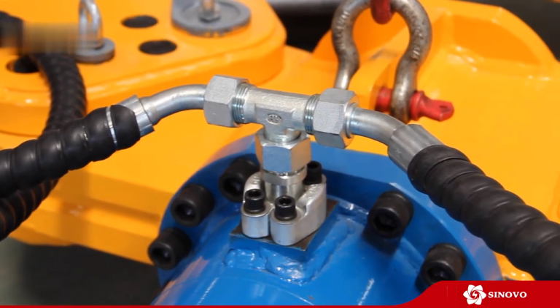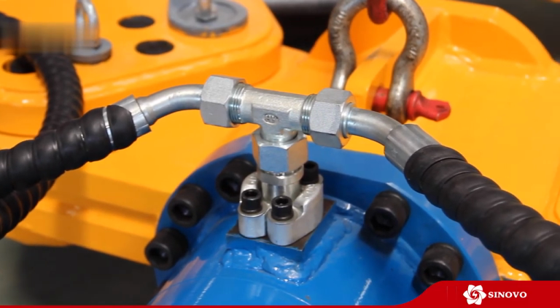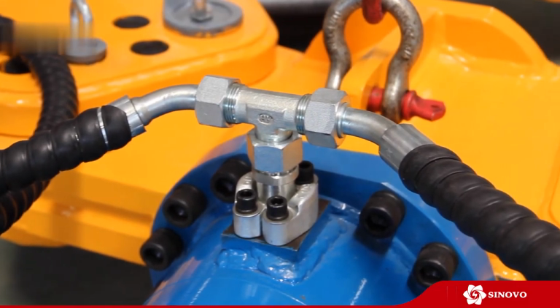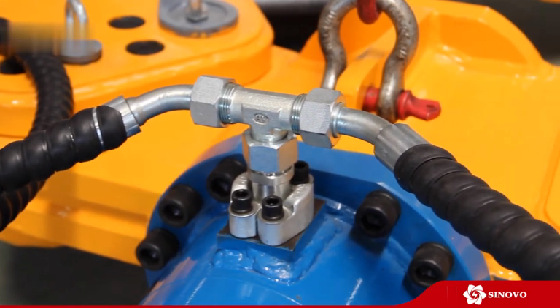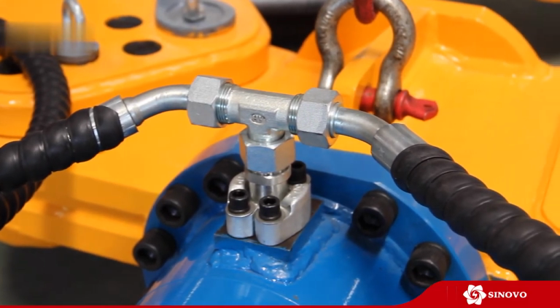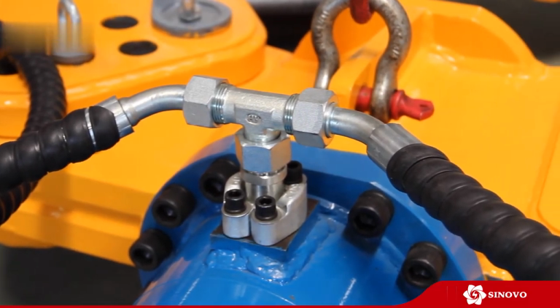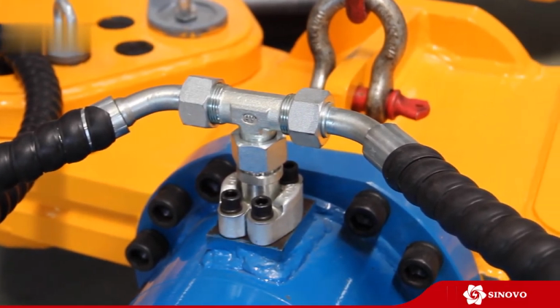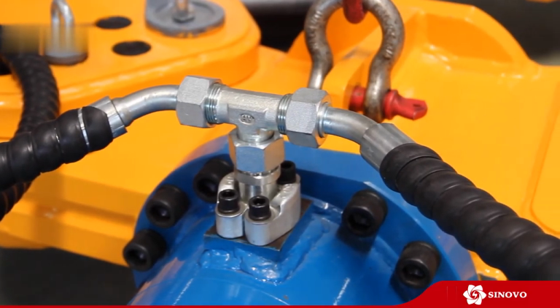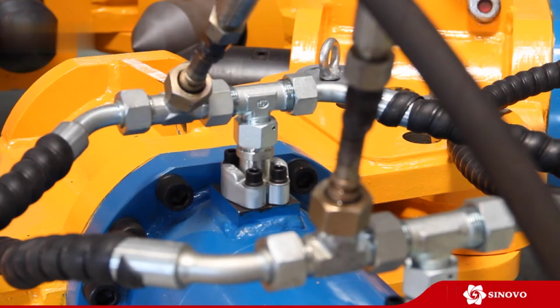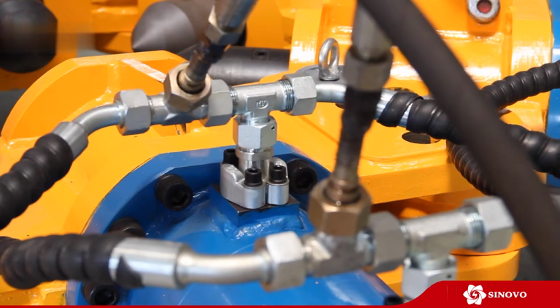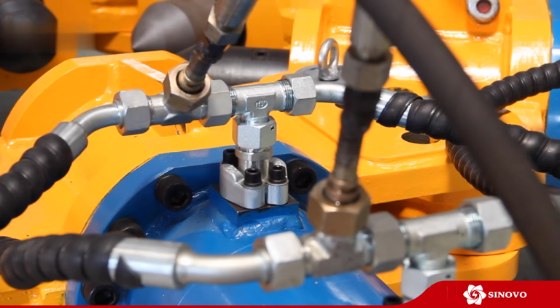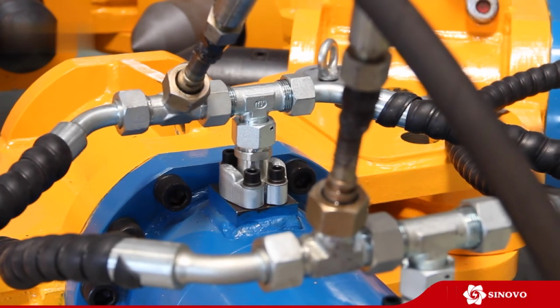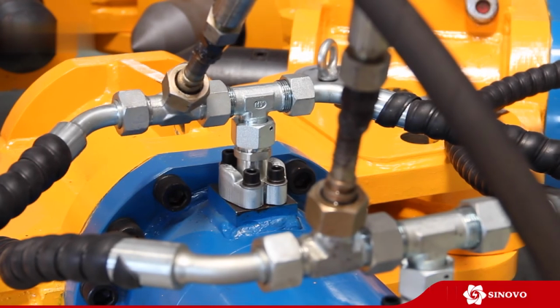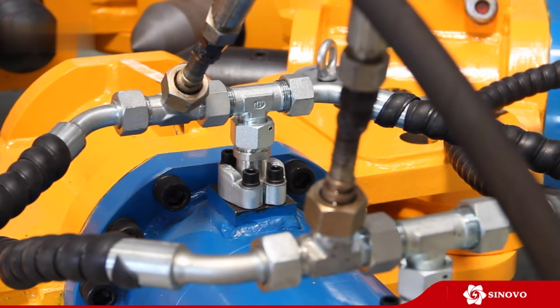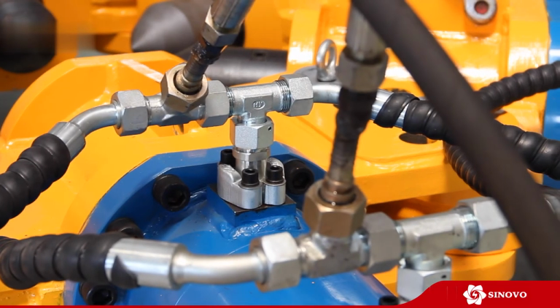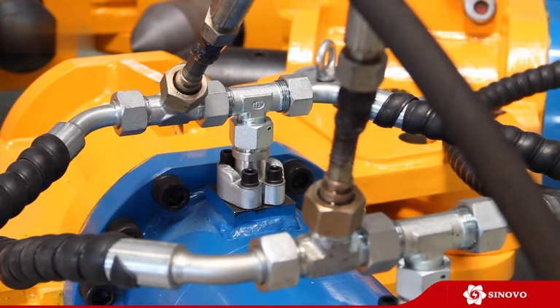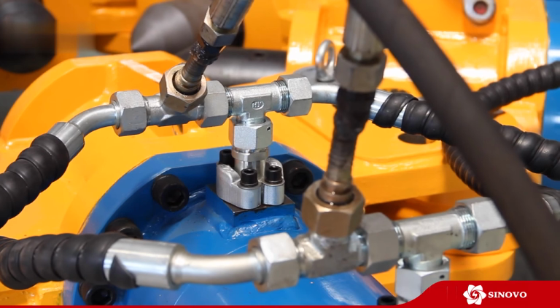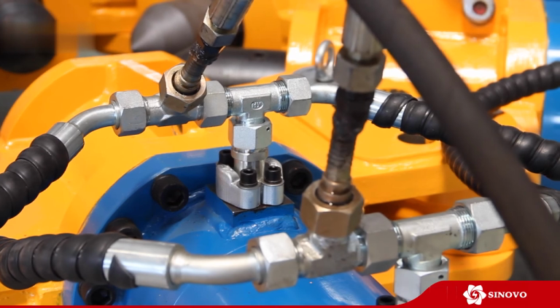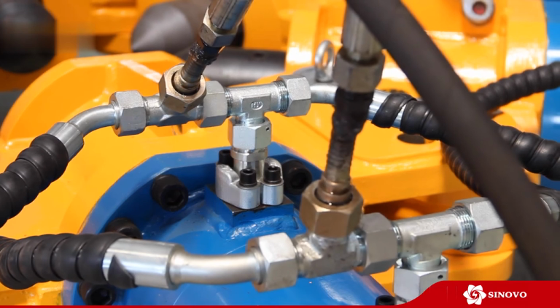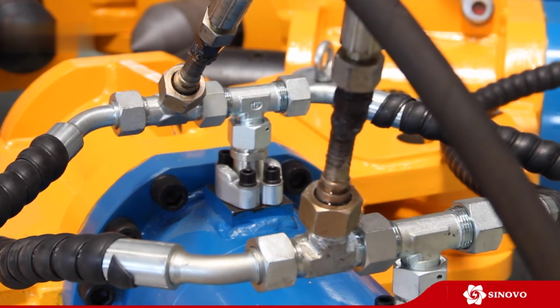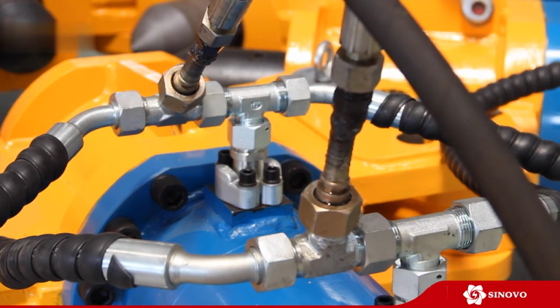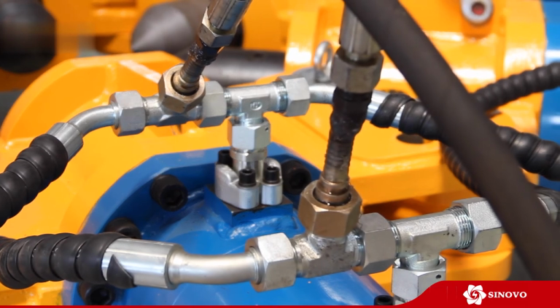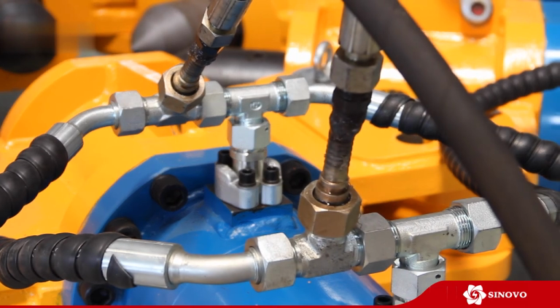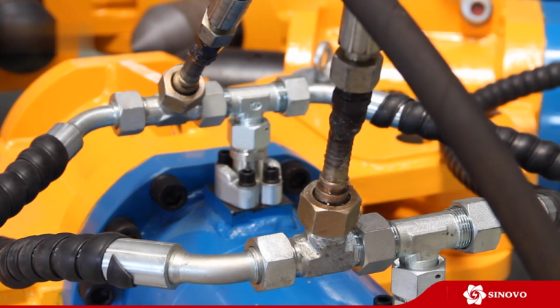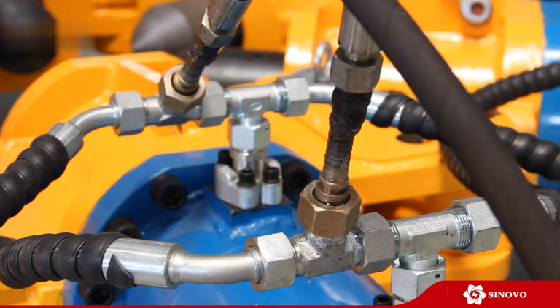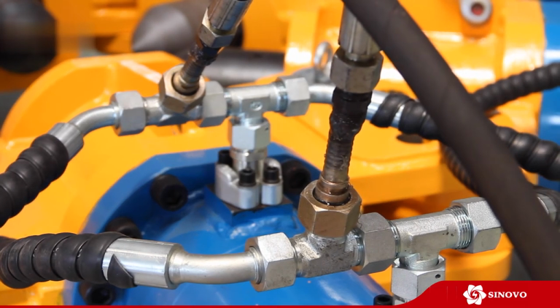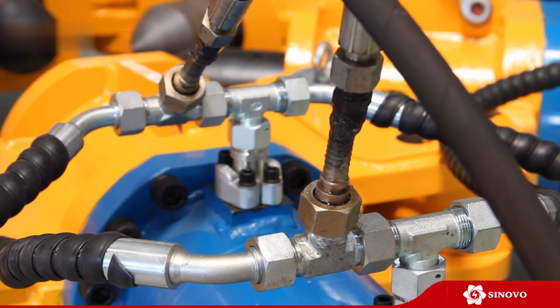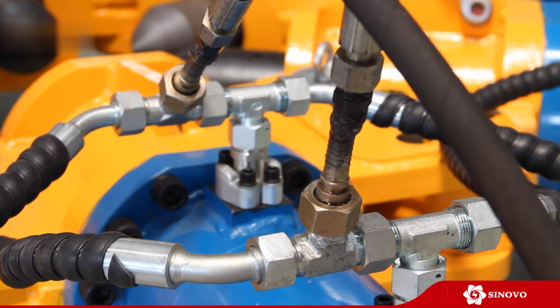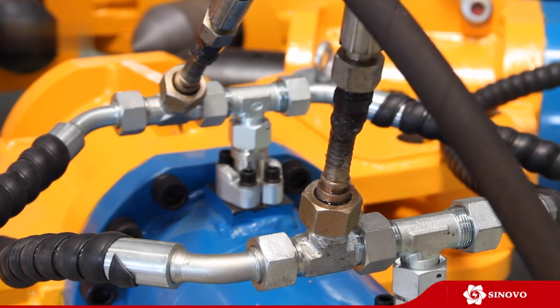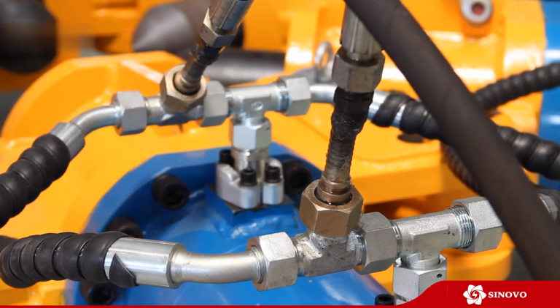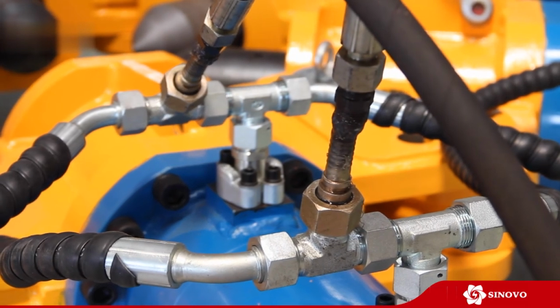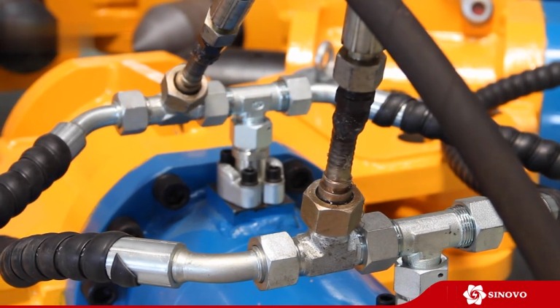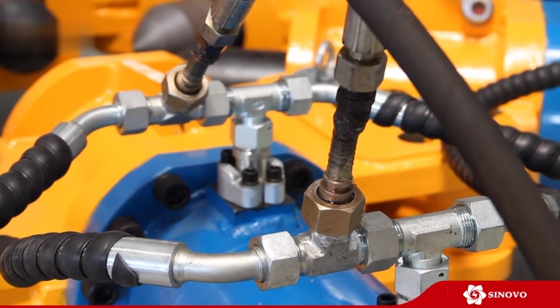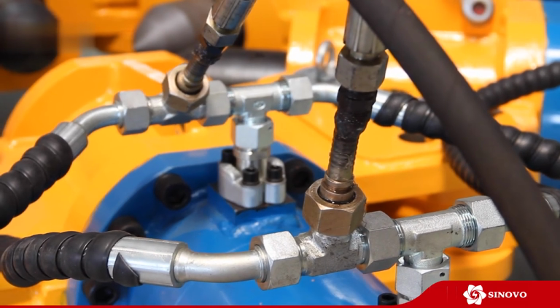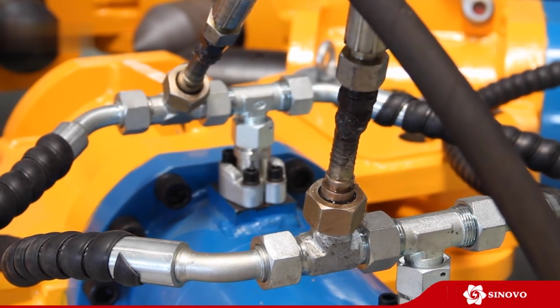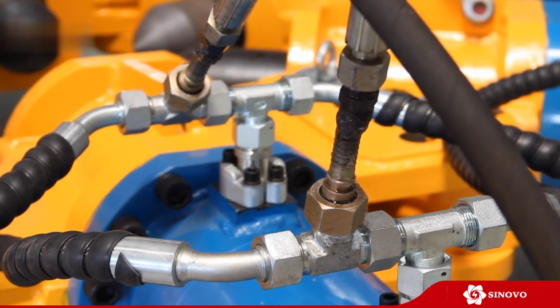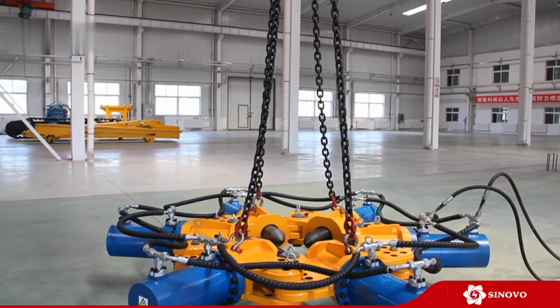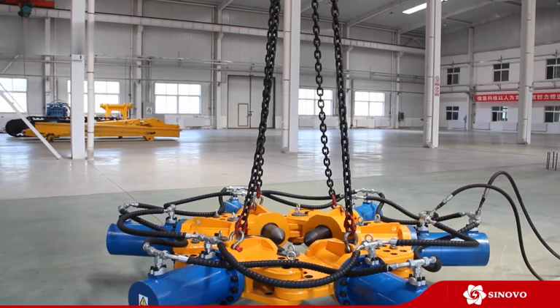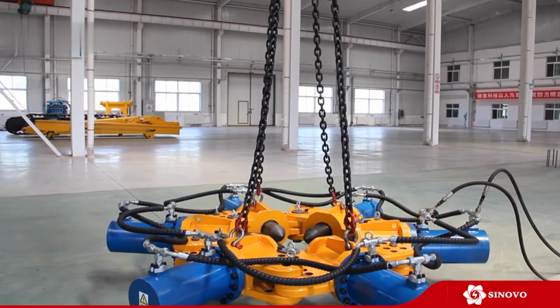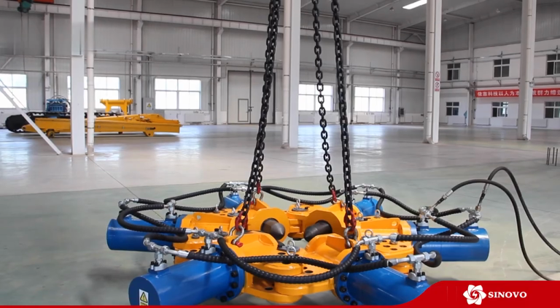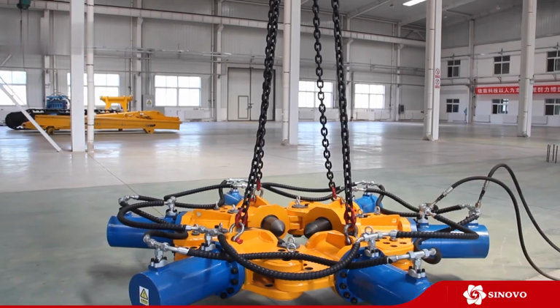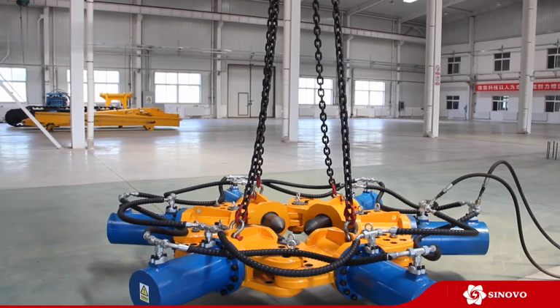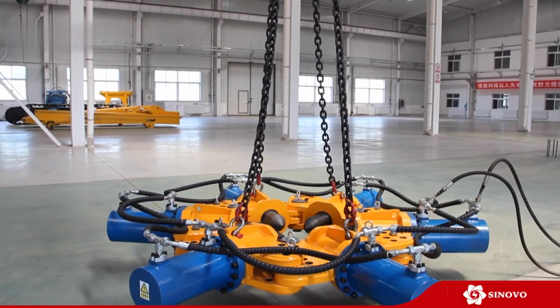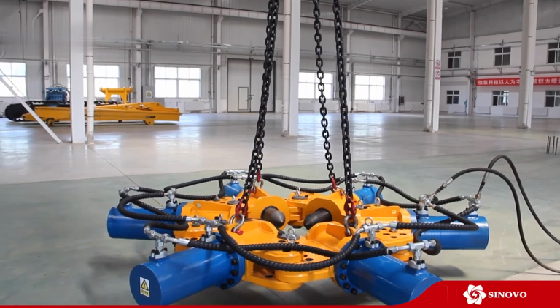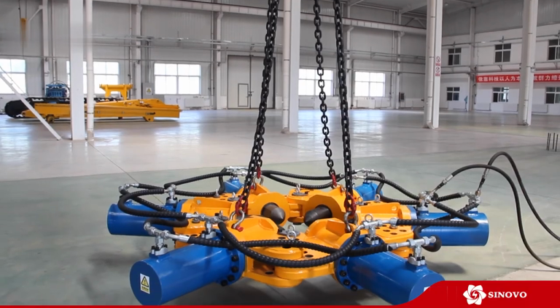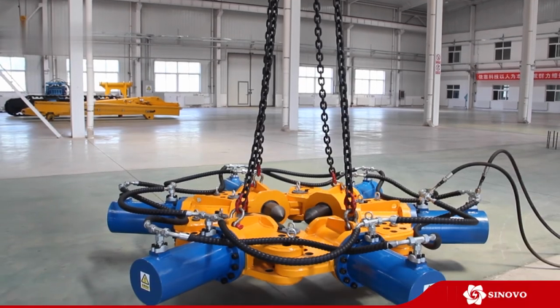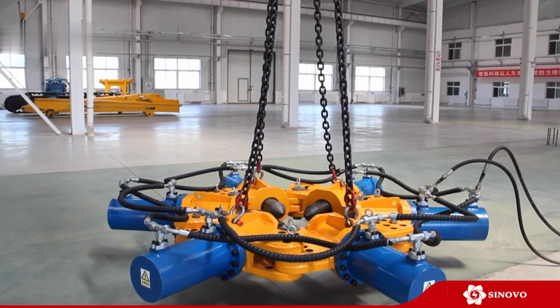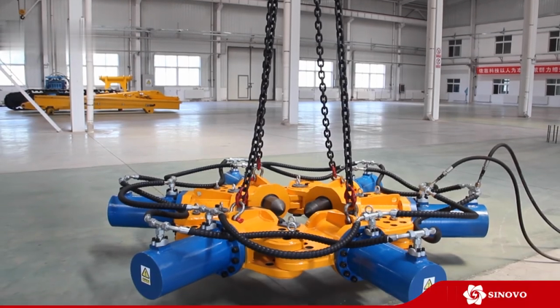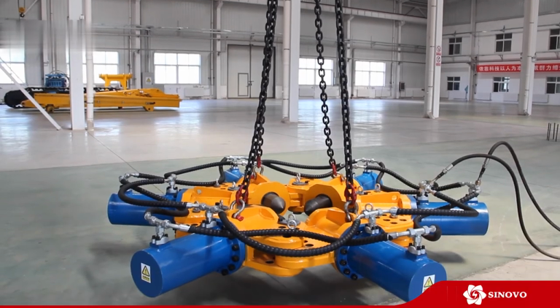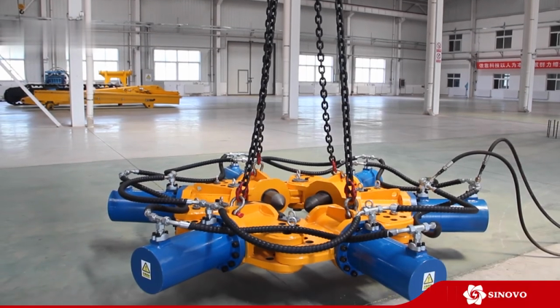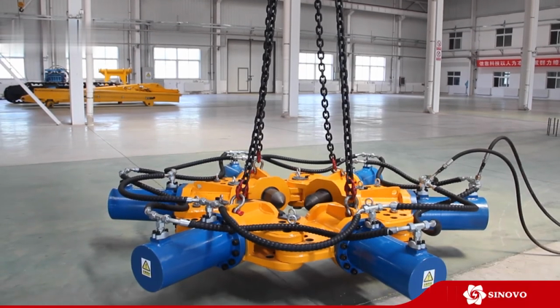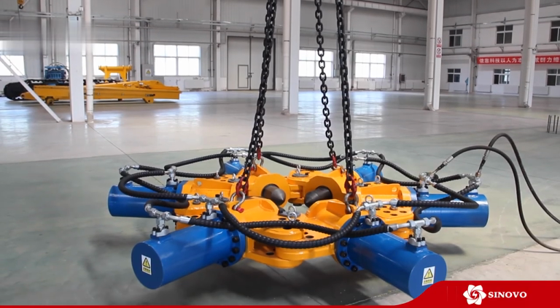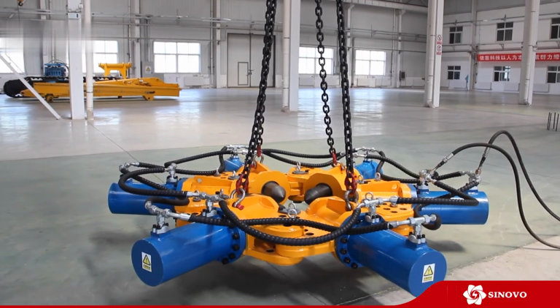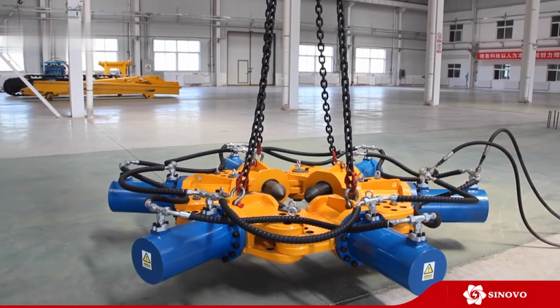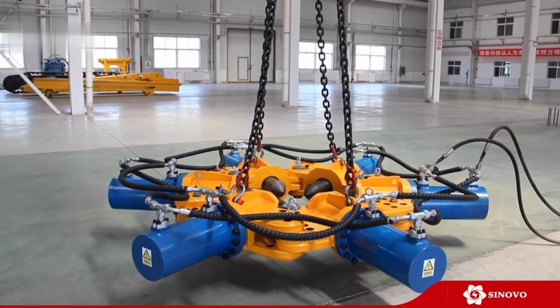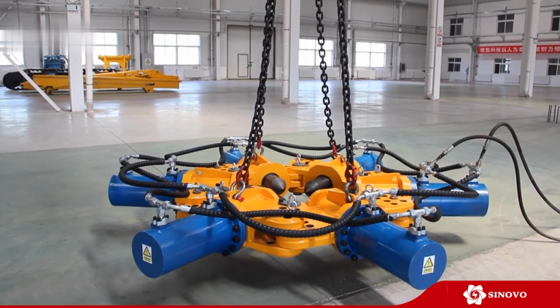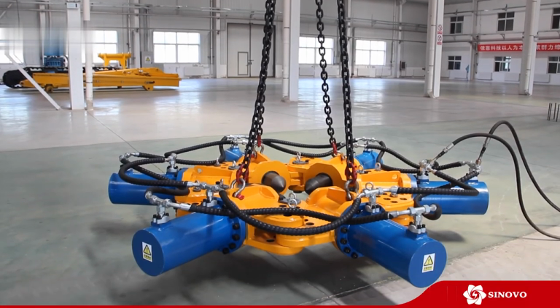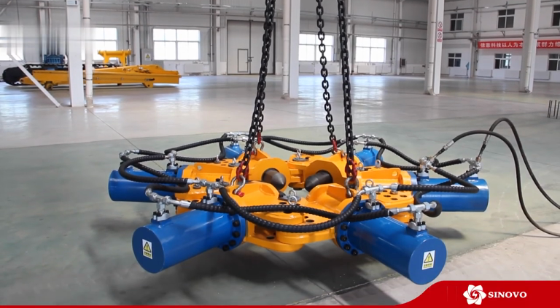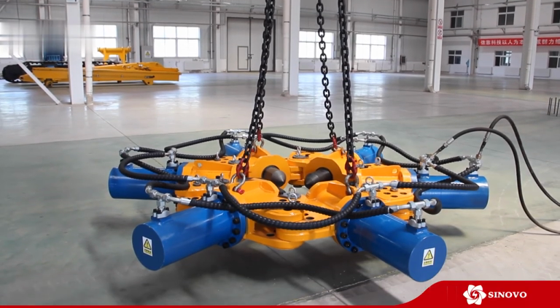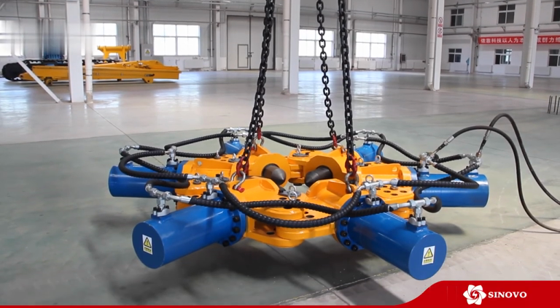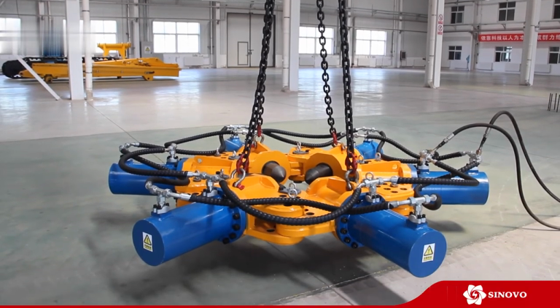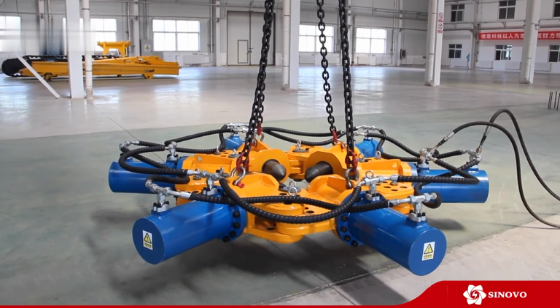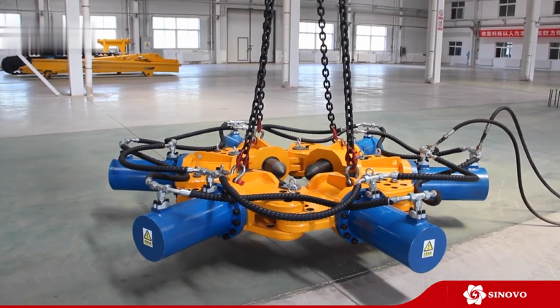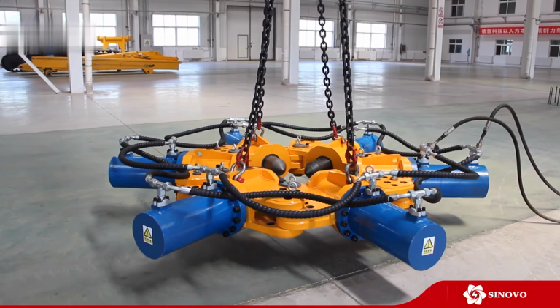Synovo Breaker is available in light and heavy series, dedicated to different pile dimensions.